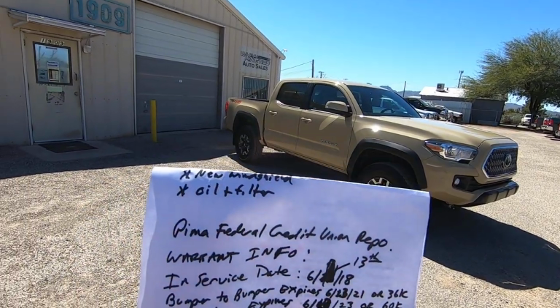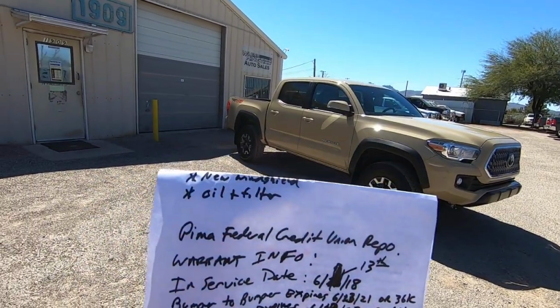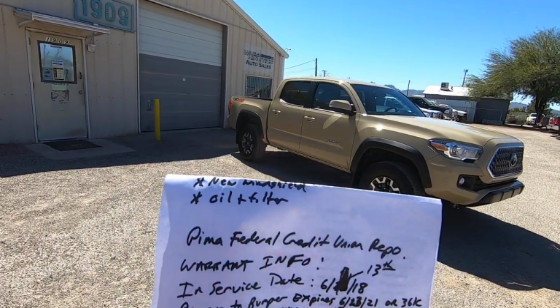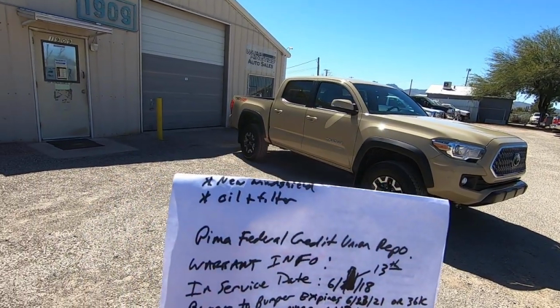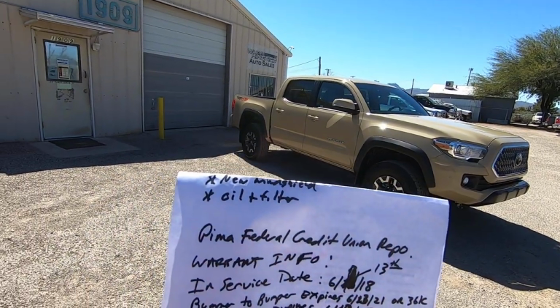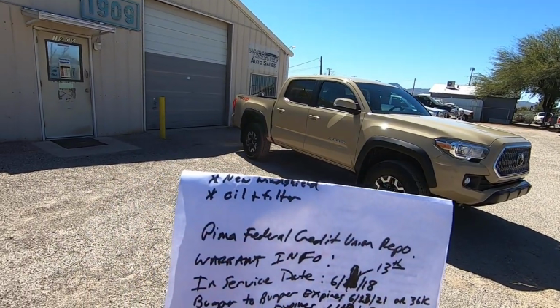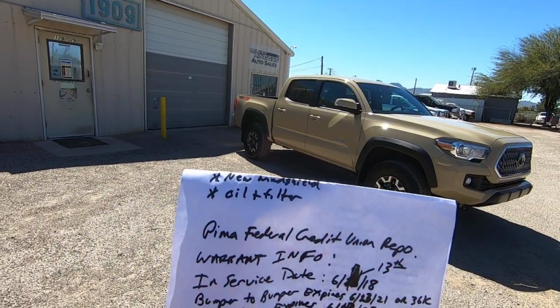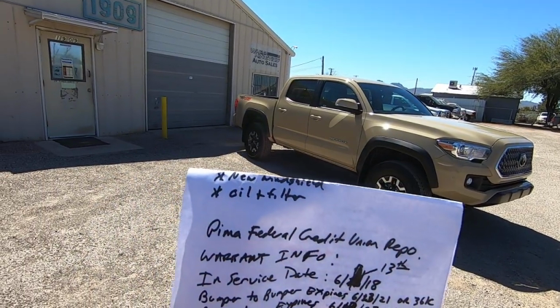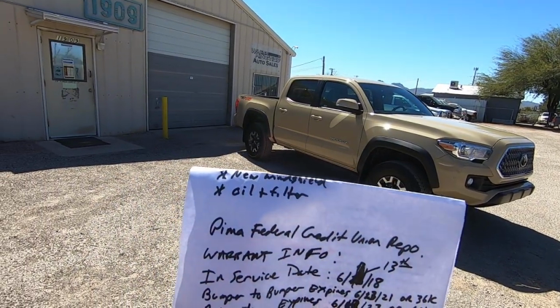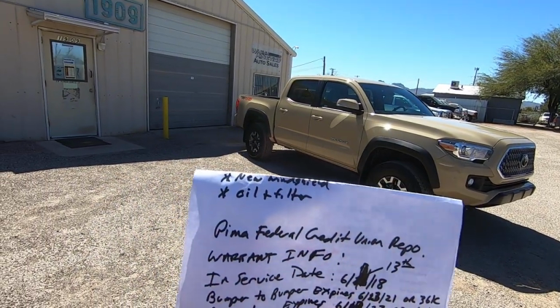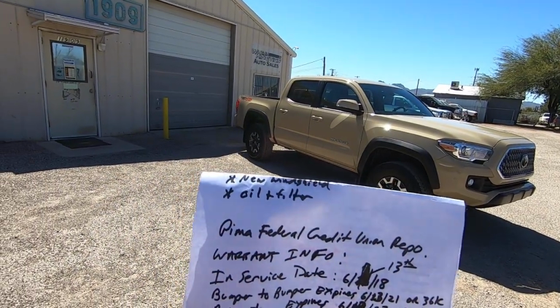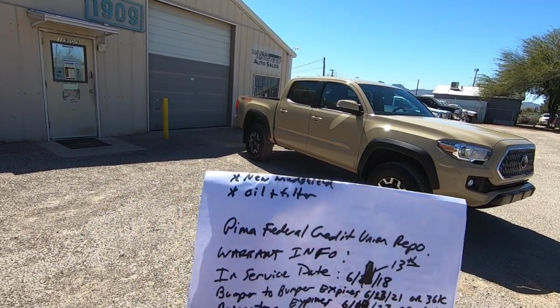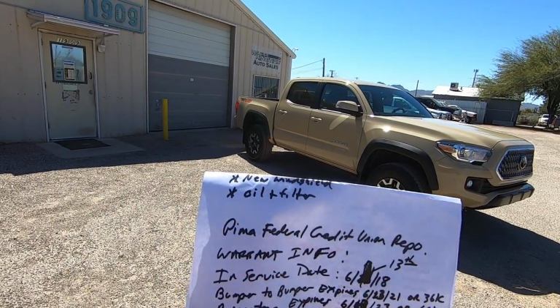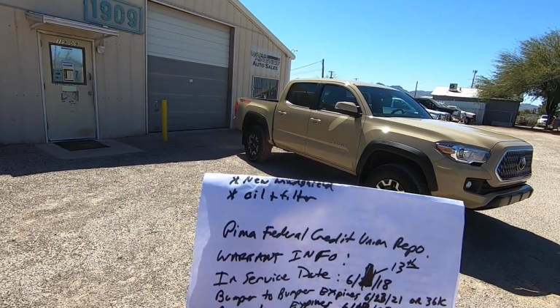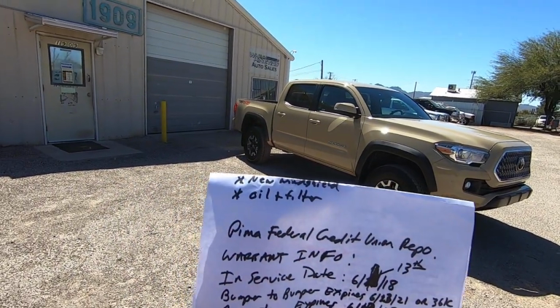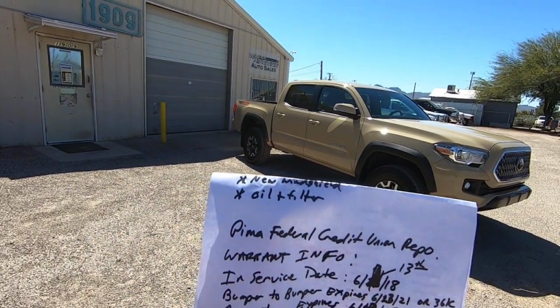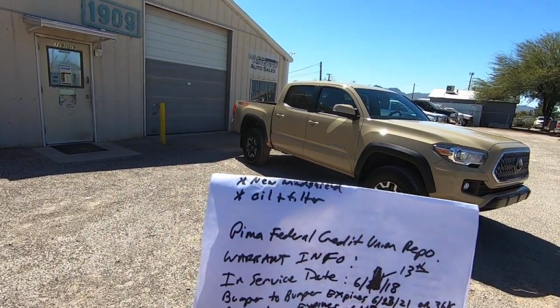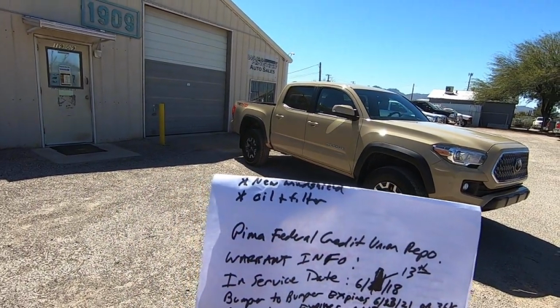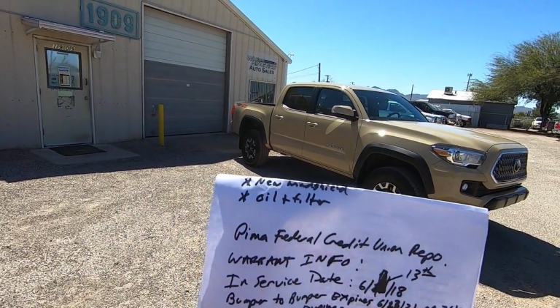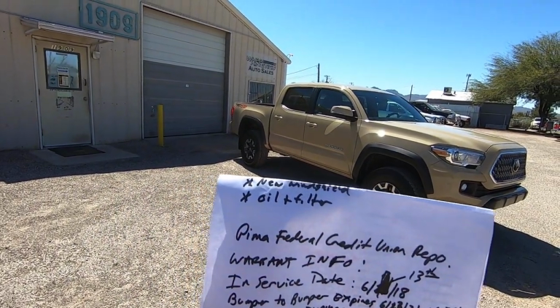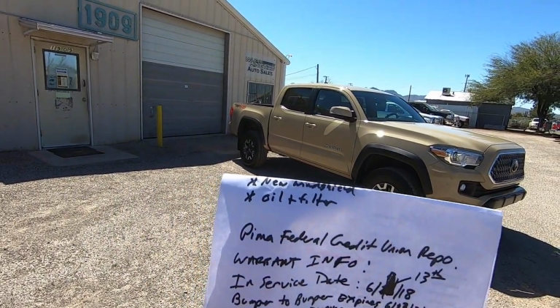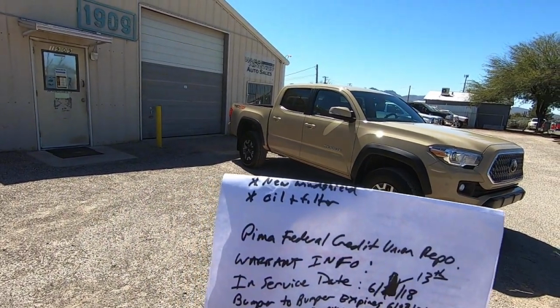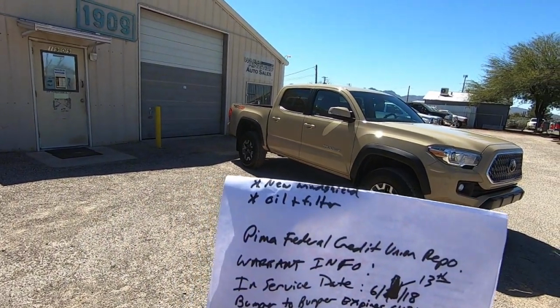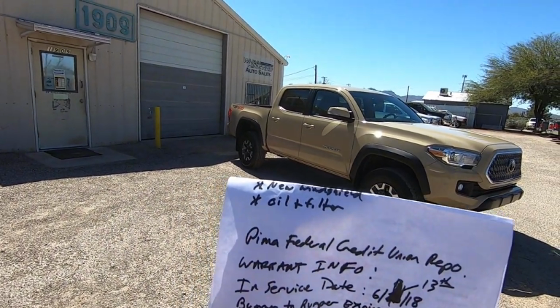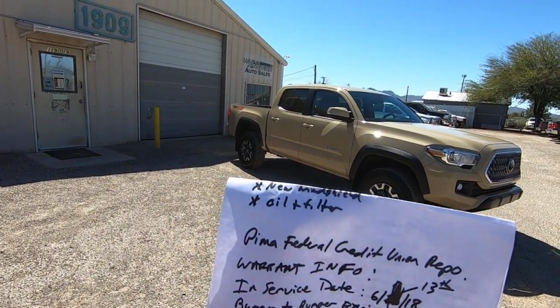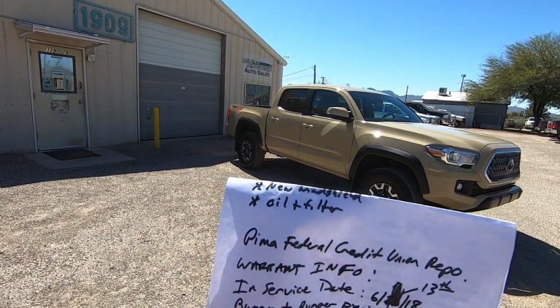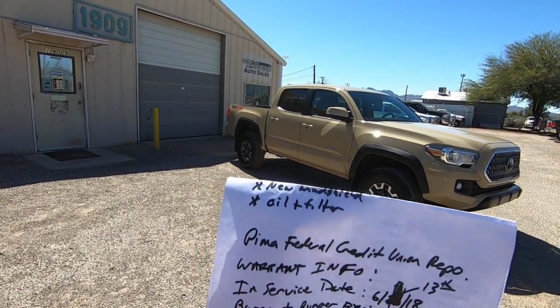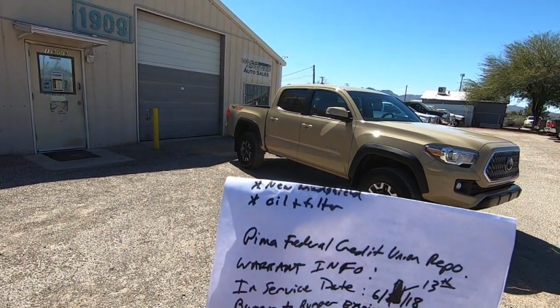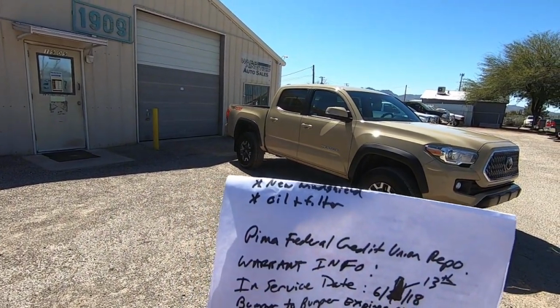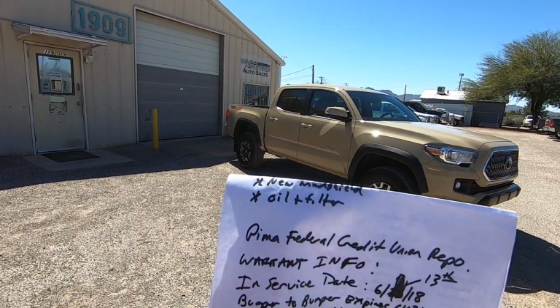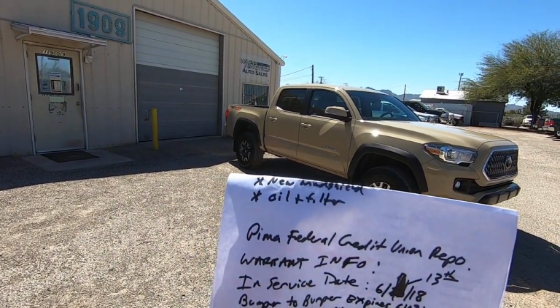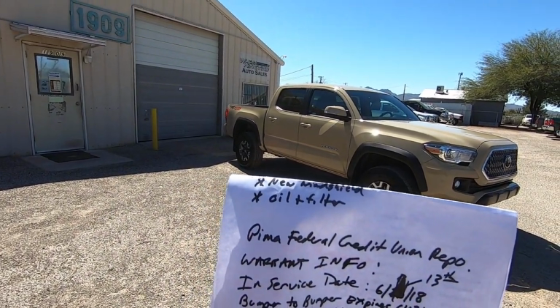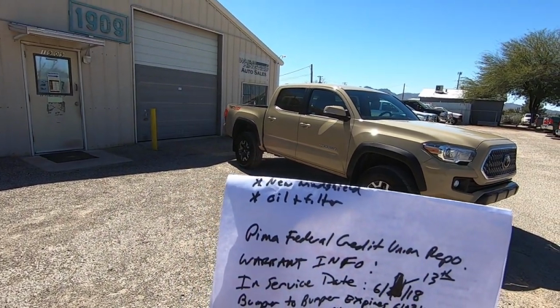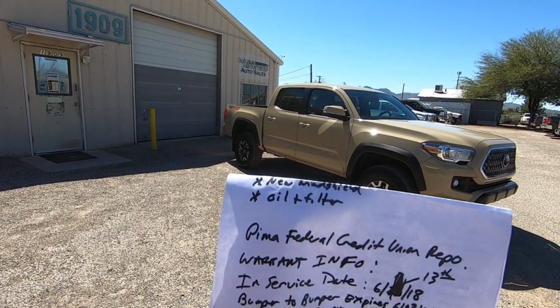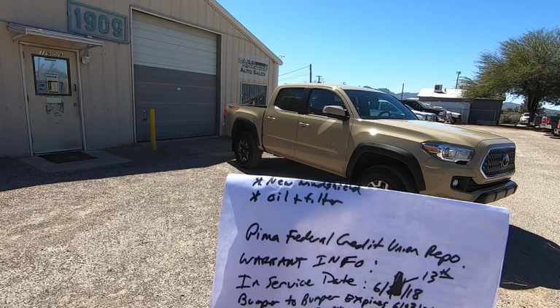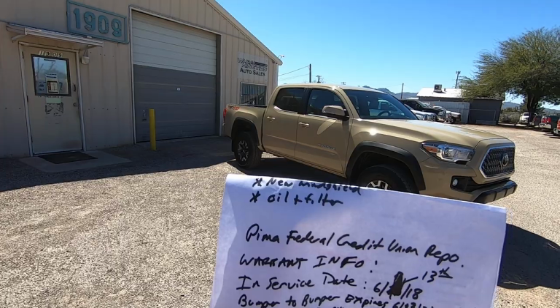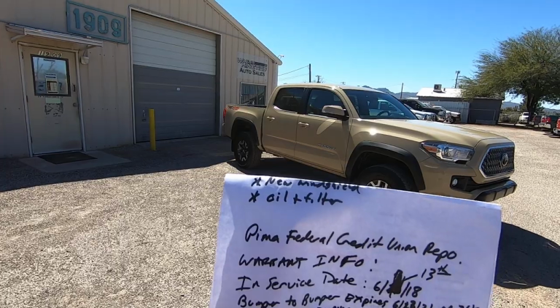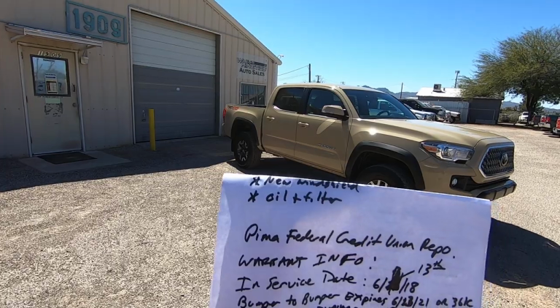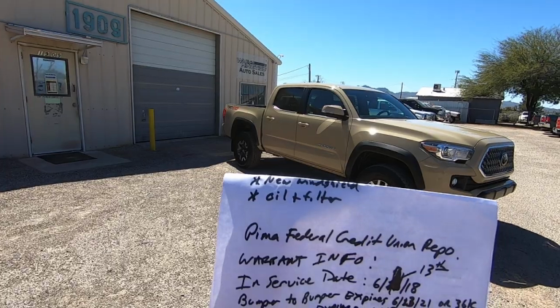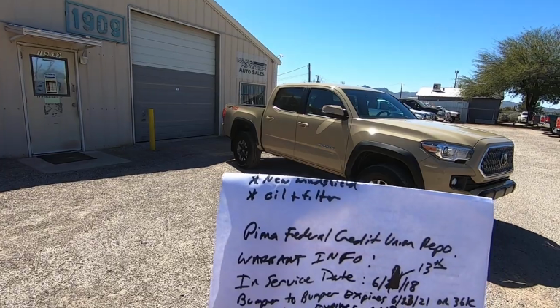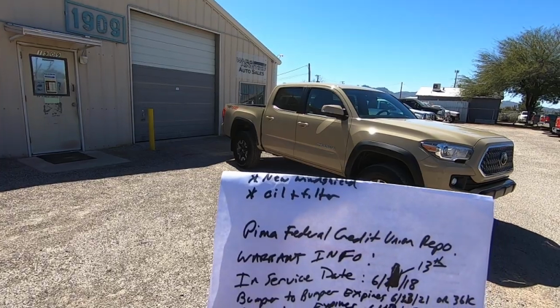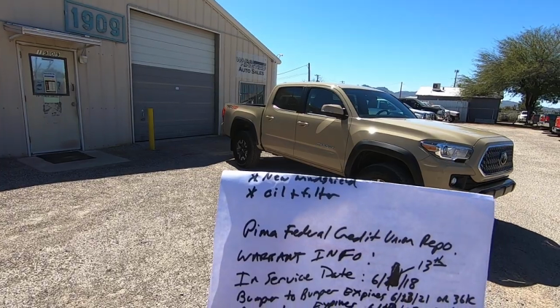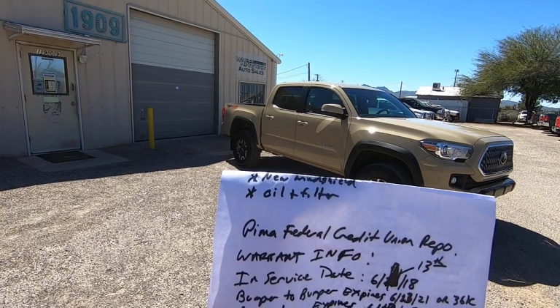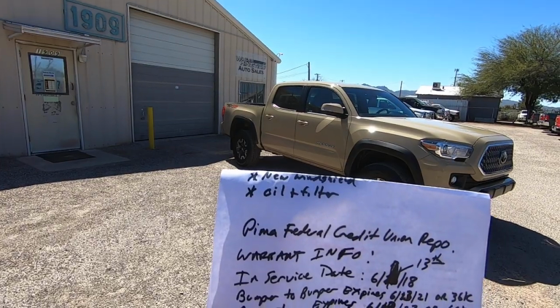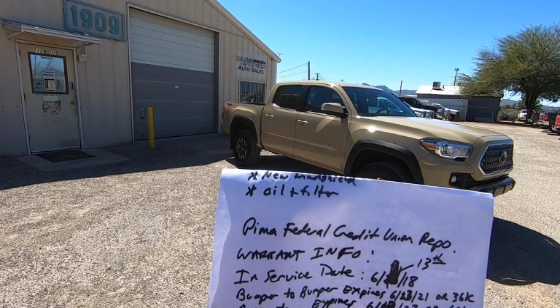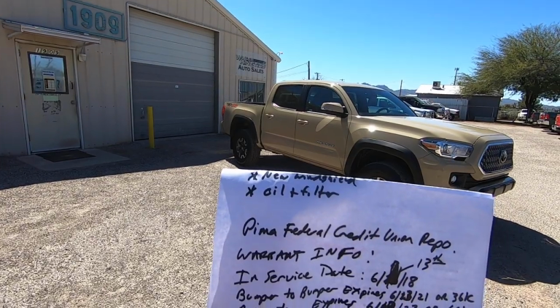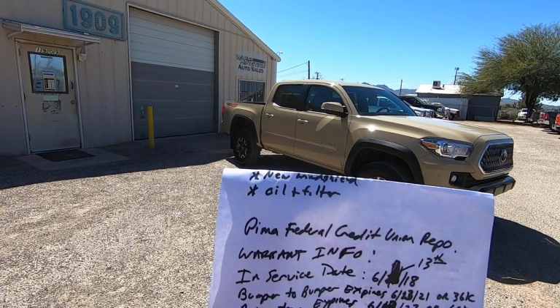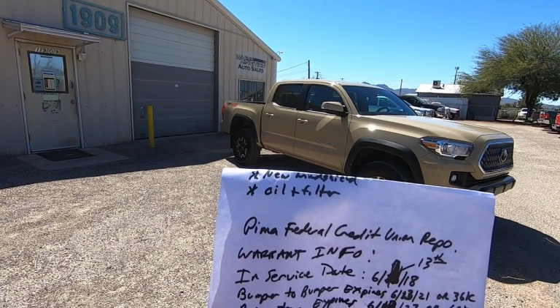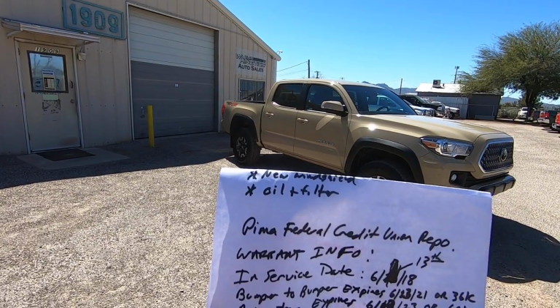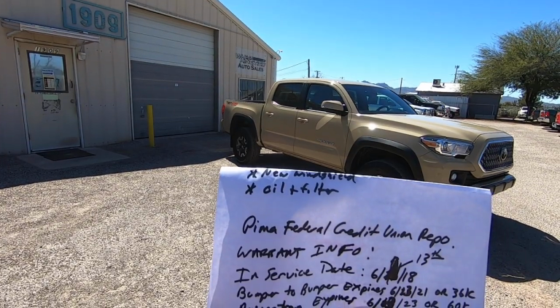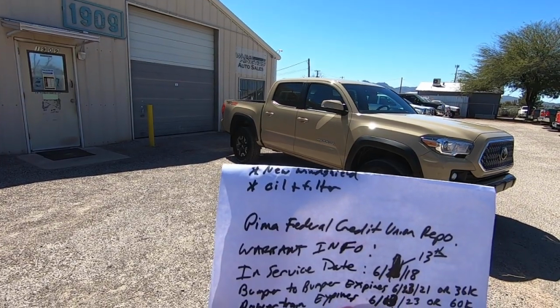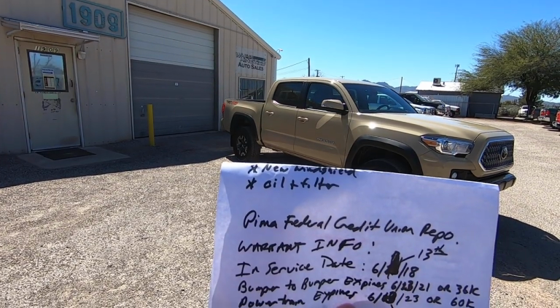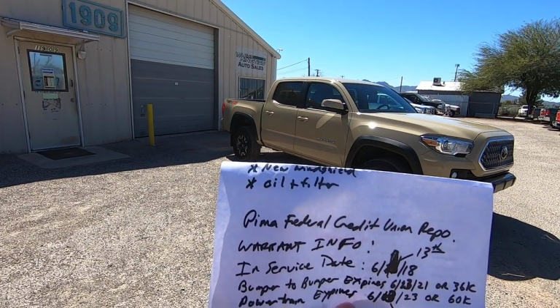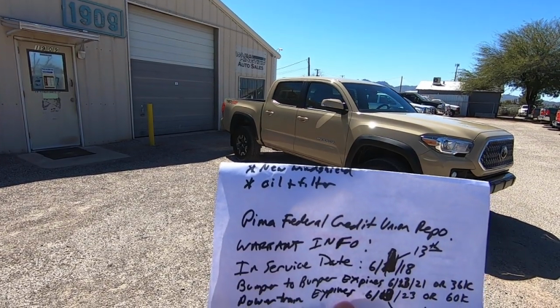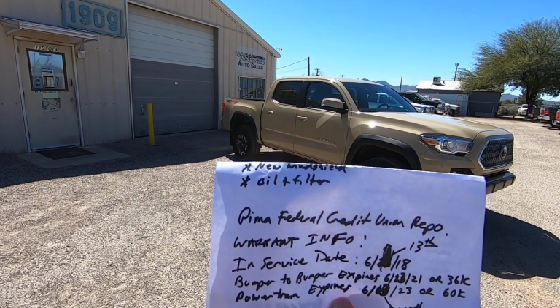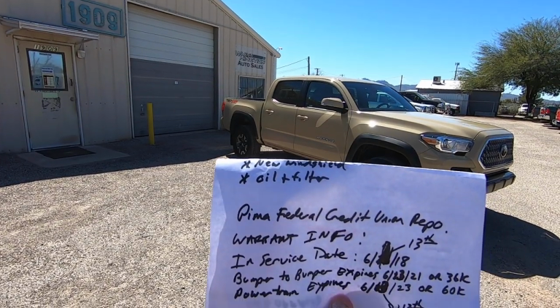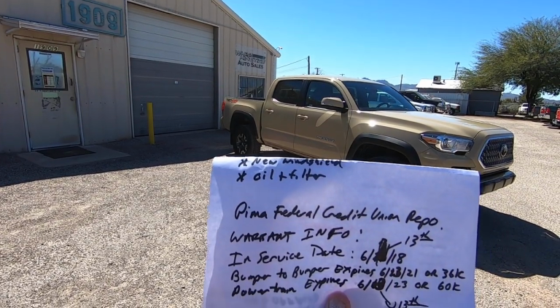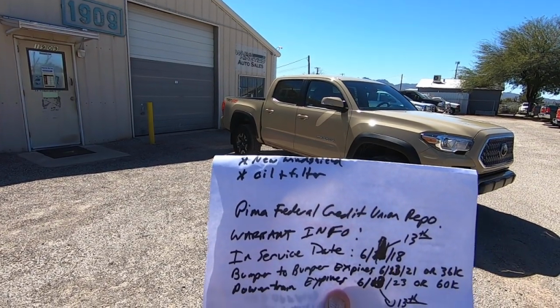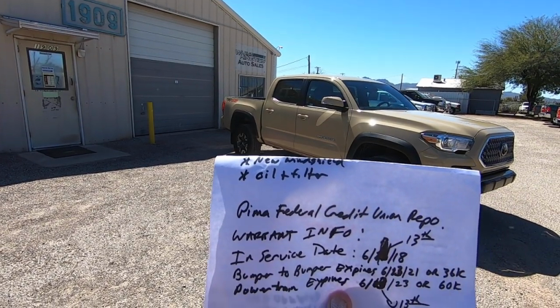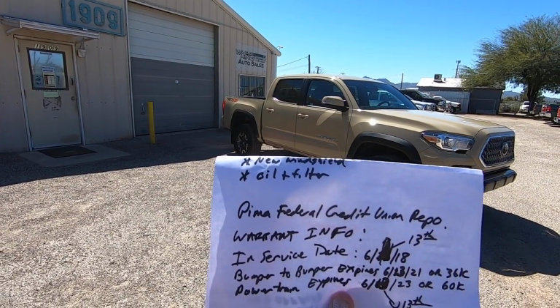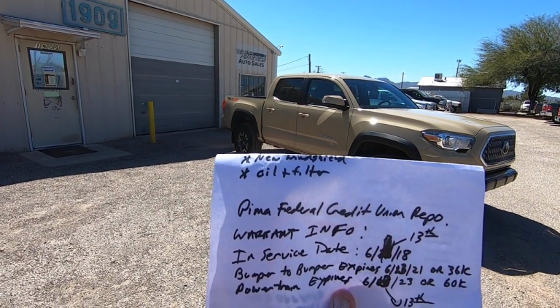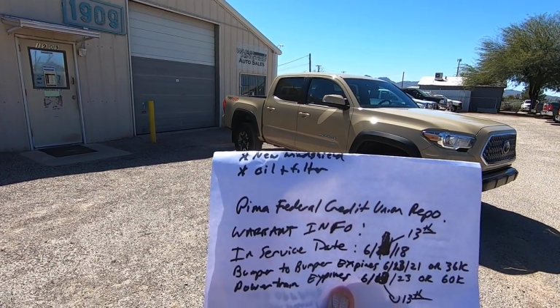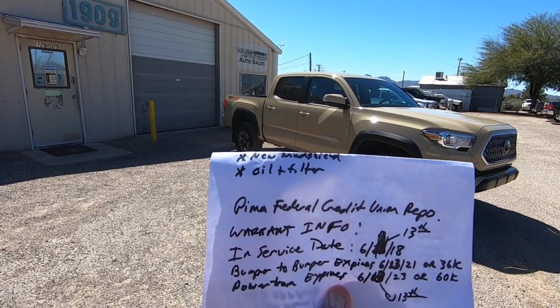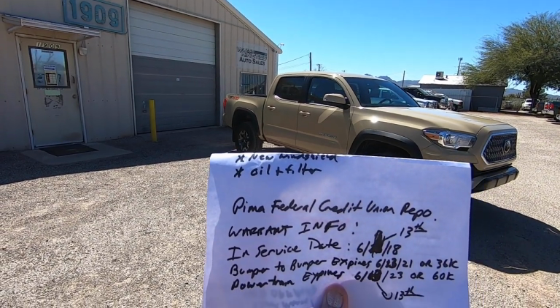First of all, we did put a new windshield in it. It had a crack right at the very top of it, a little hairline crack, so we replaced the windshield.